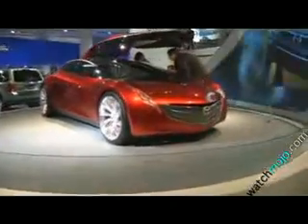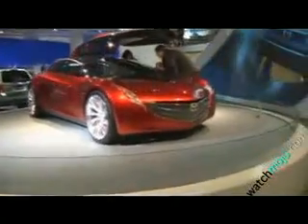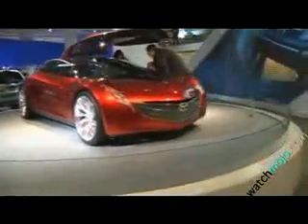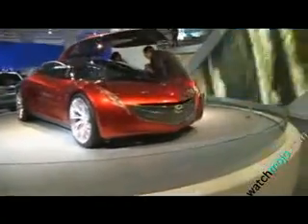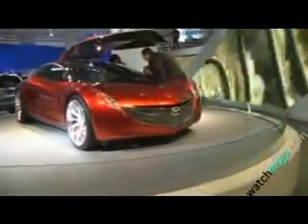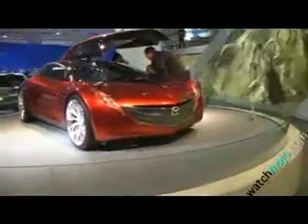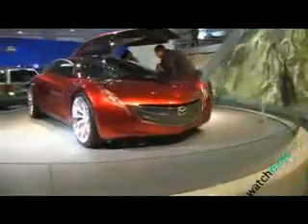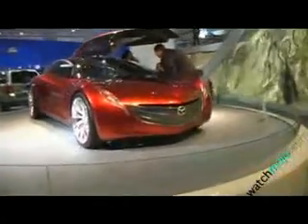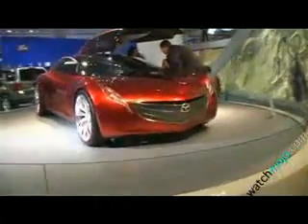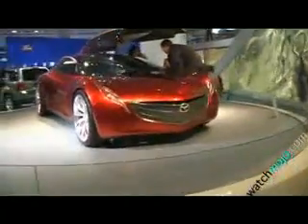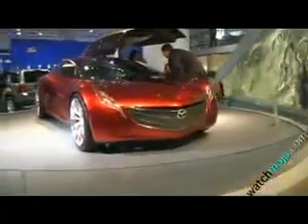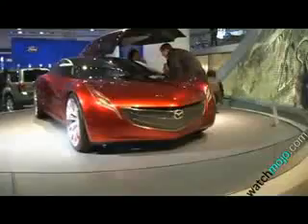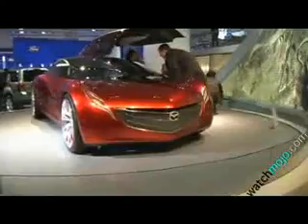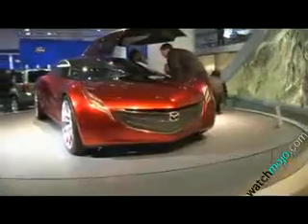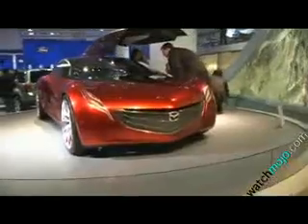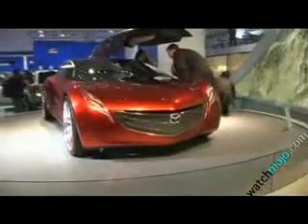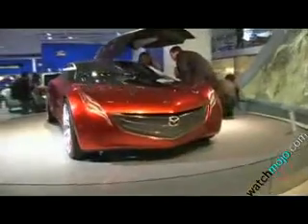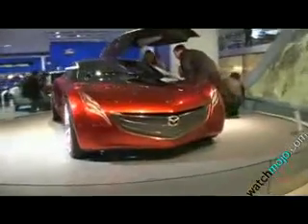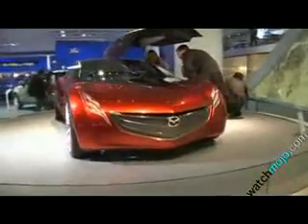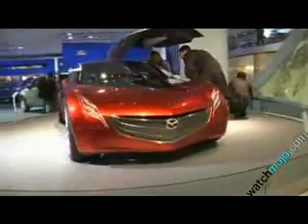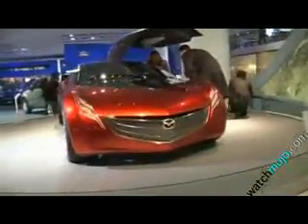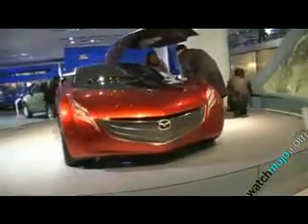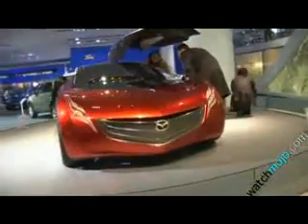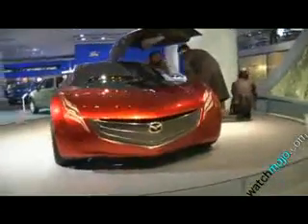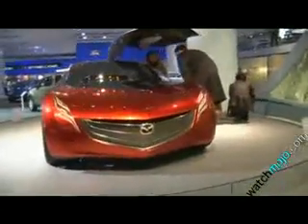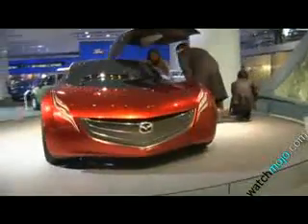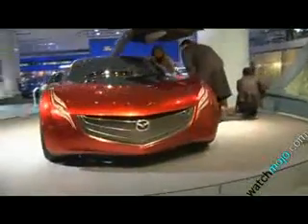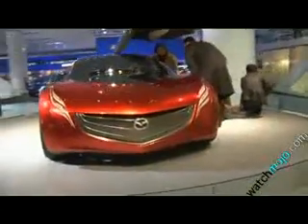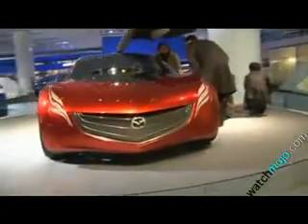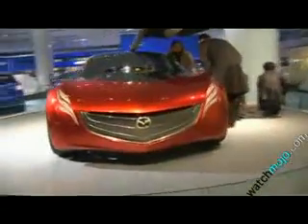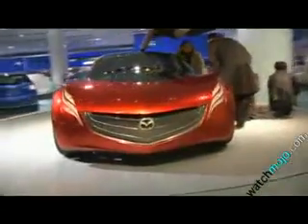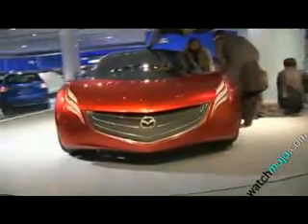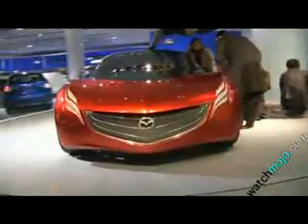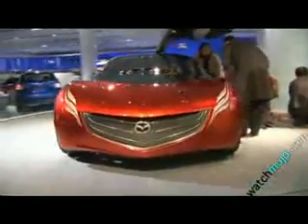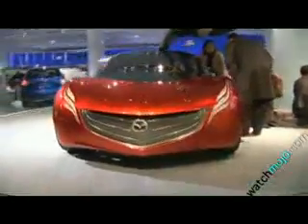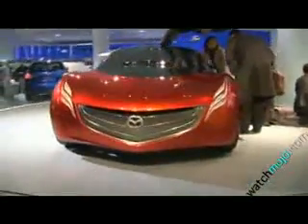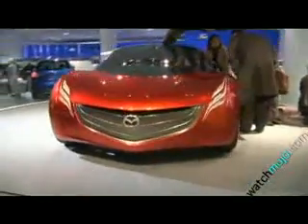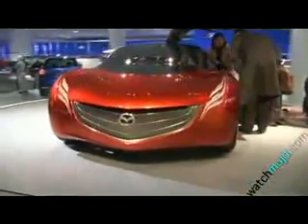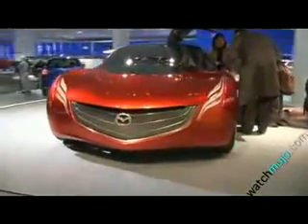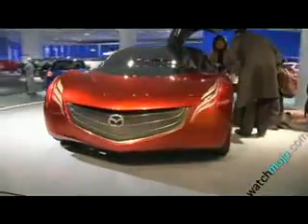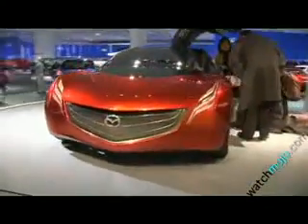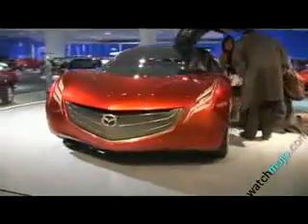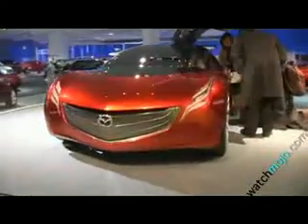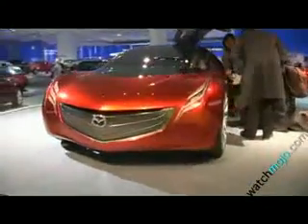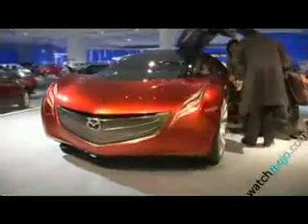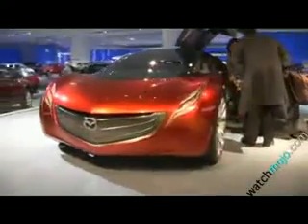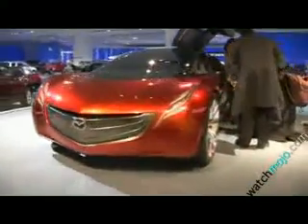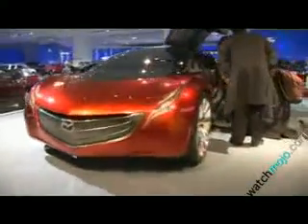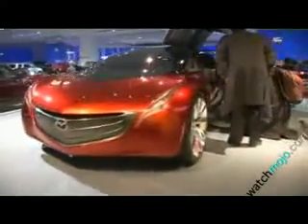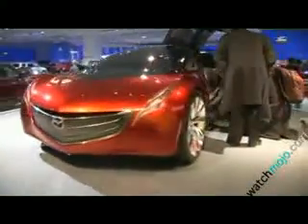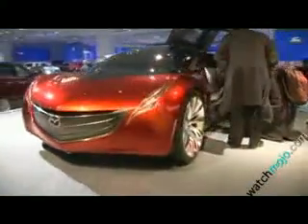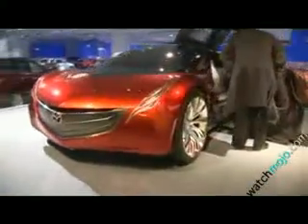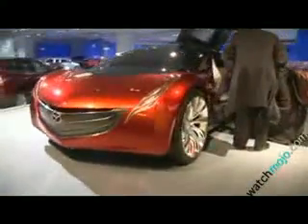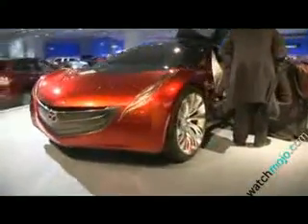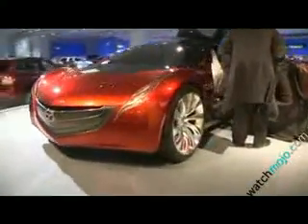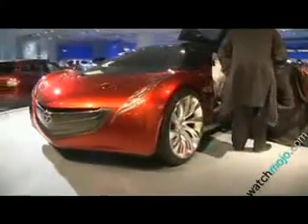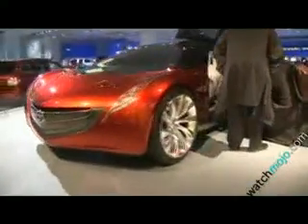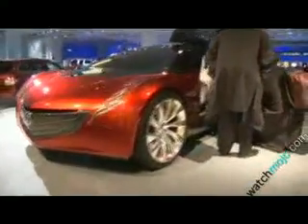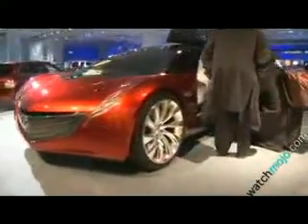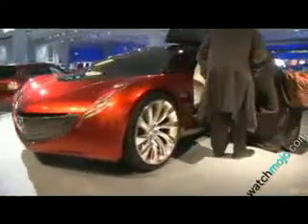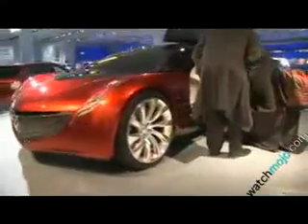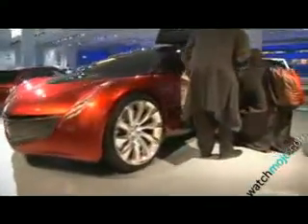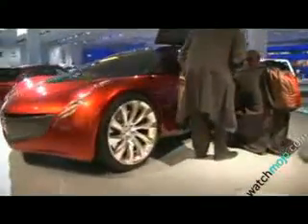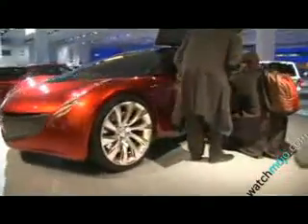This is another one of their concepts, and this is really nothing short of something out of the Jetsons or Back to the Future. I mean, just look at this.